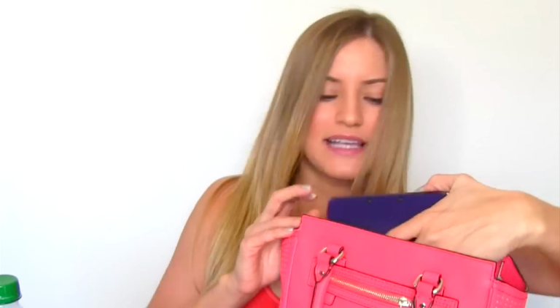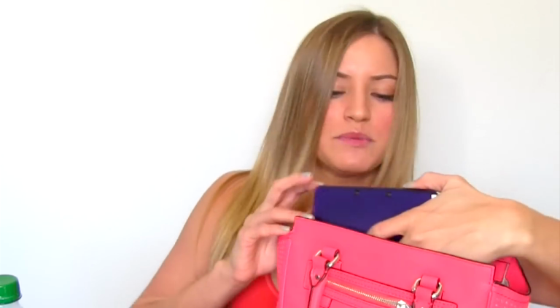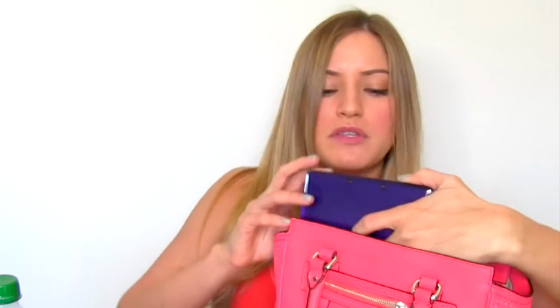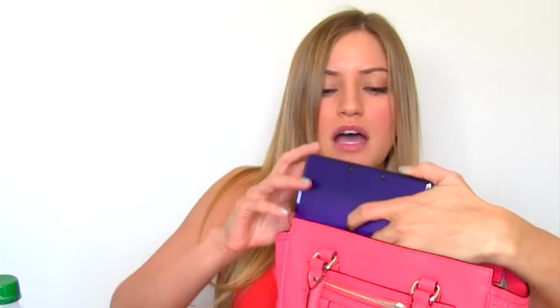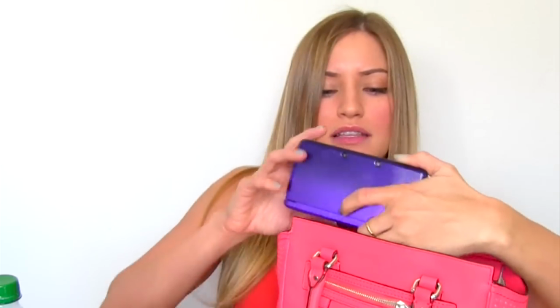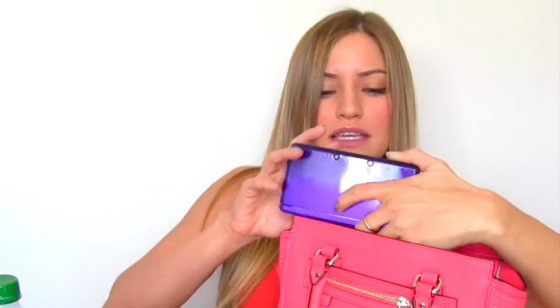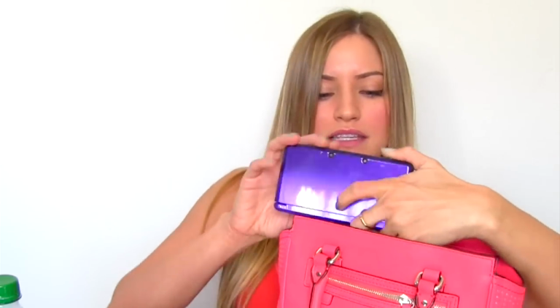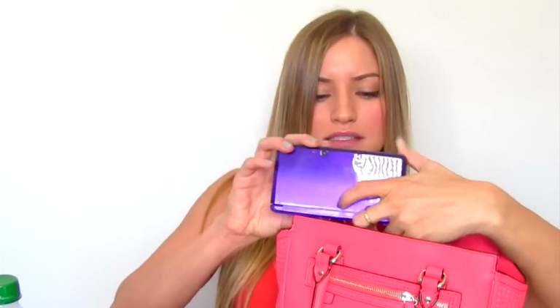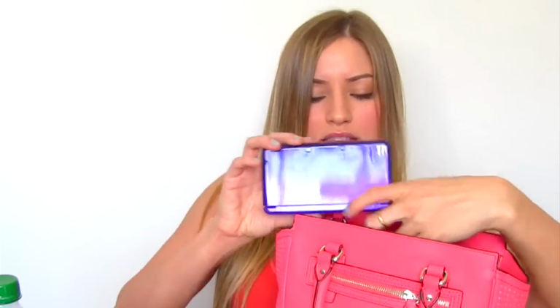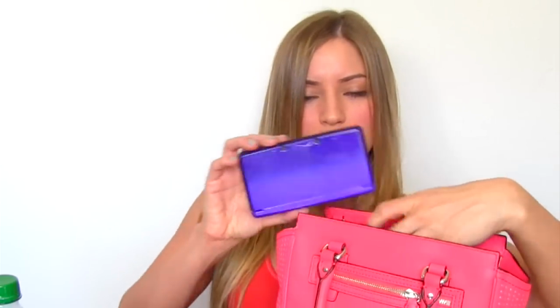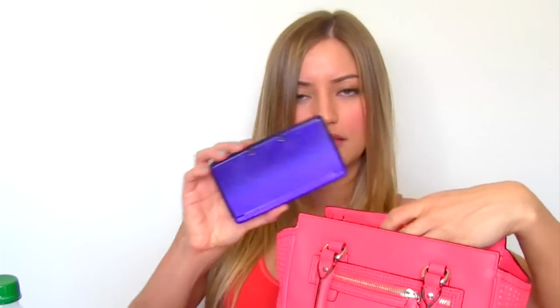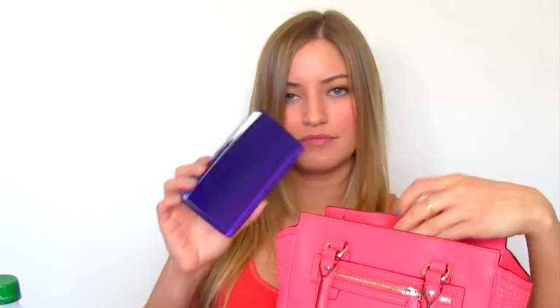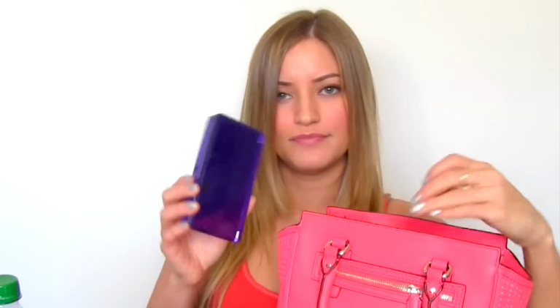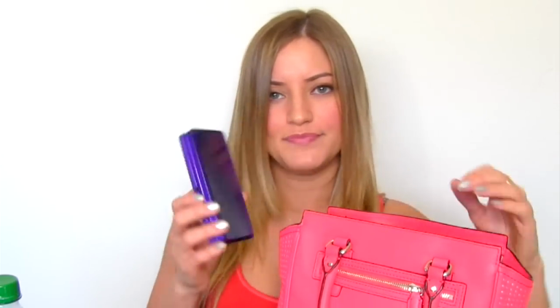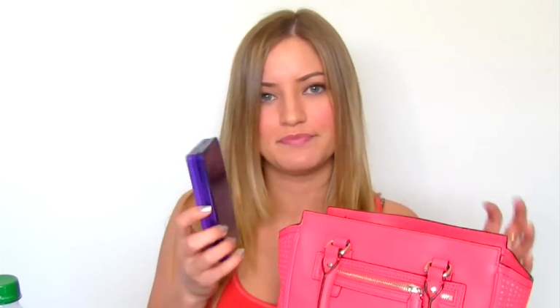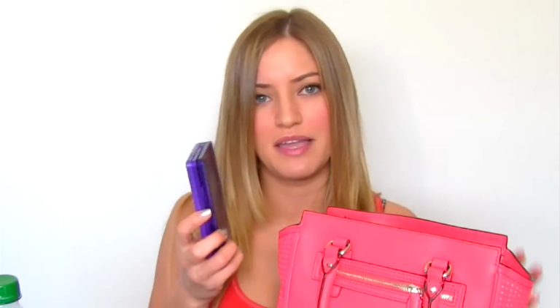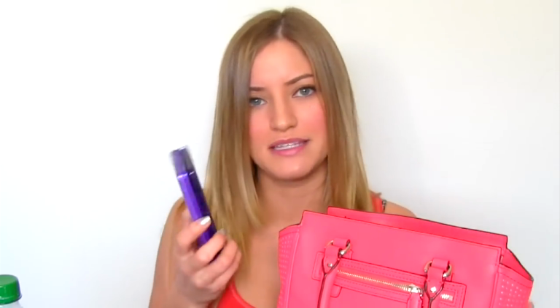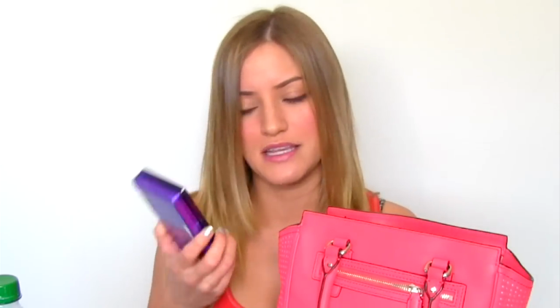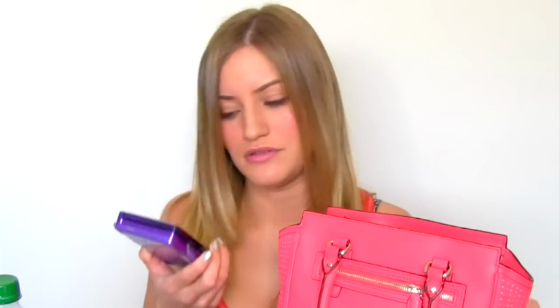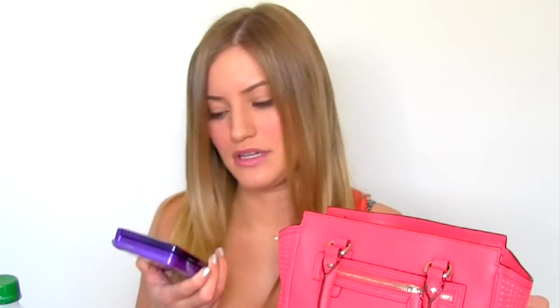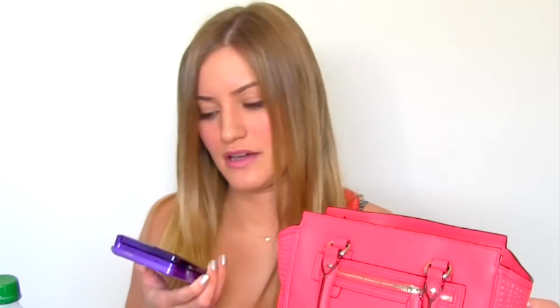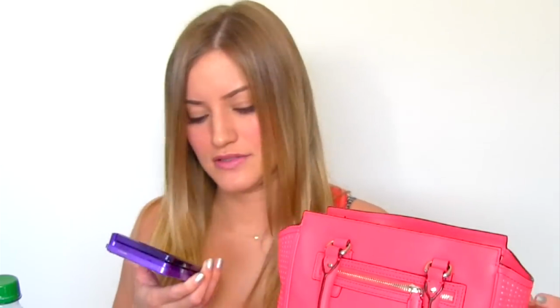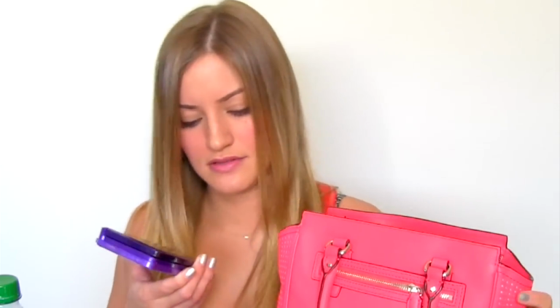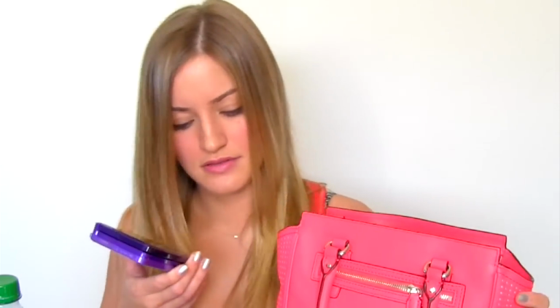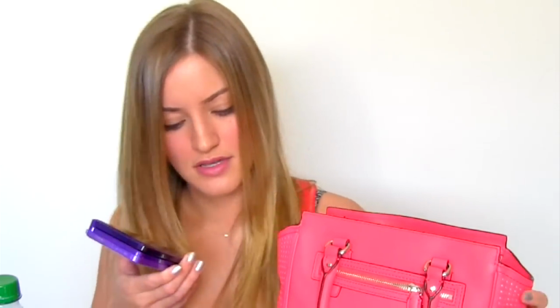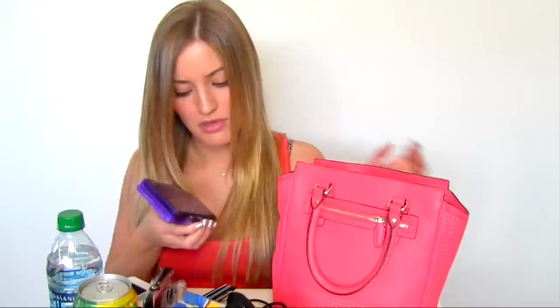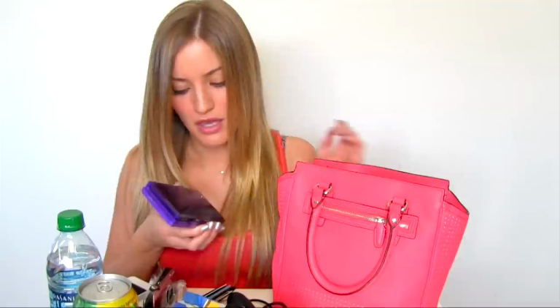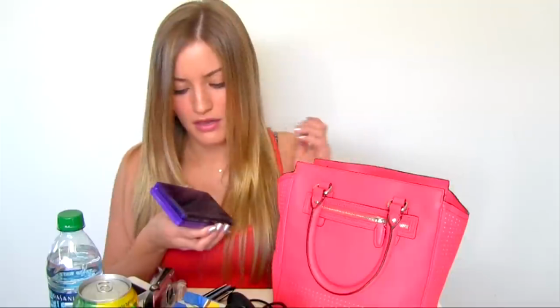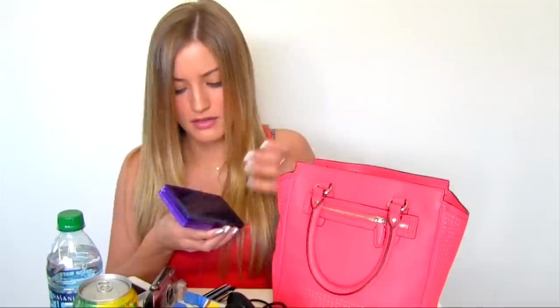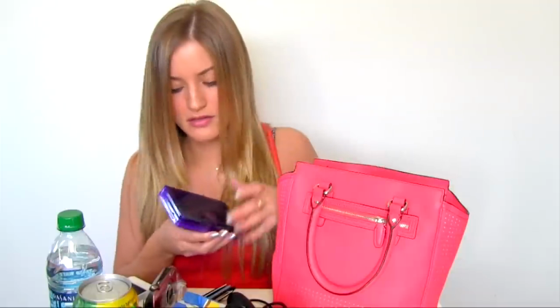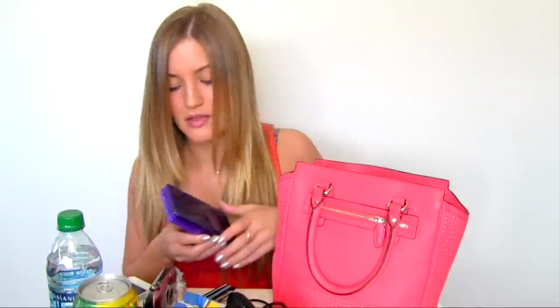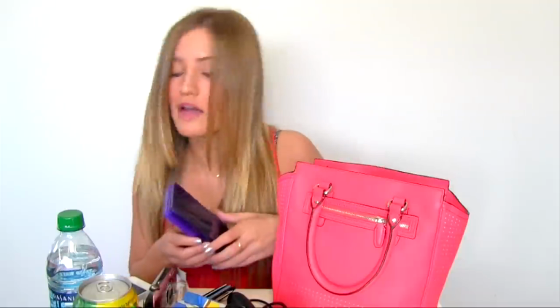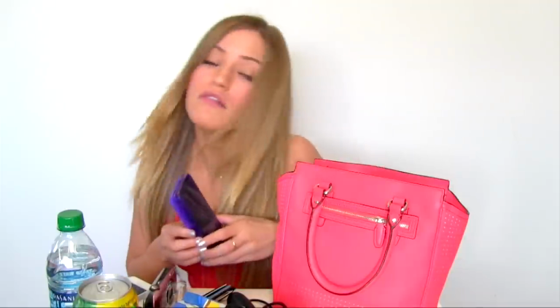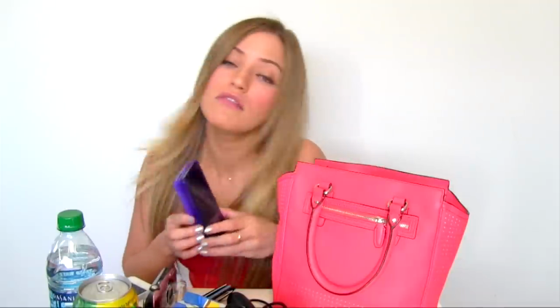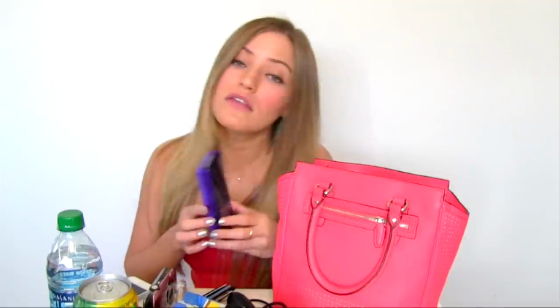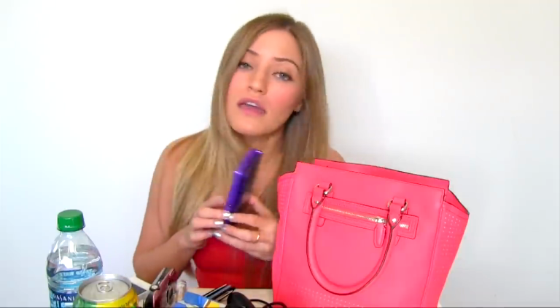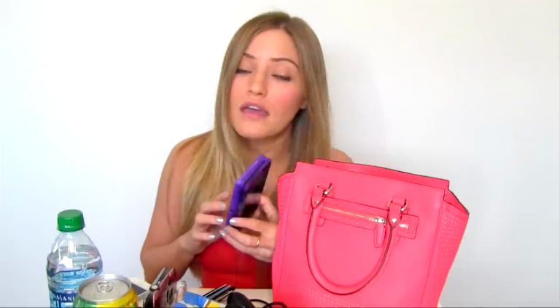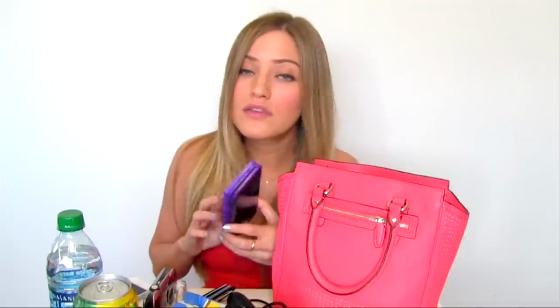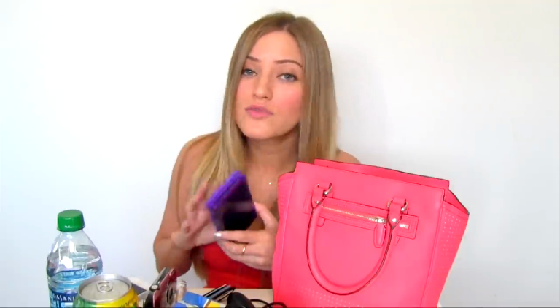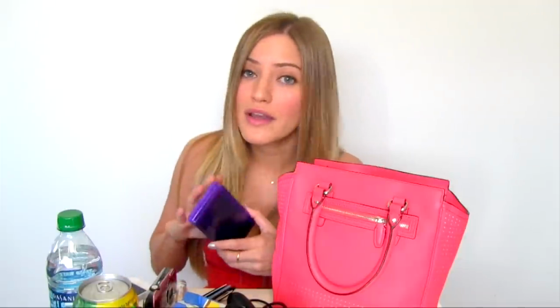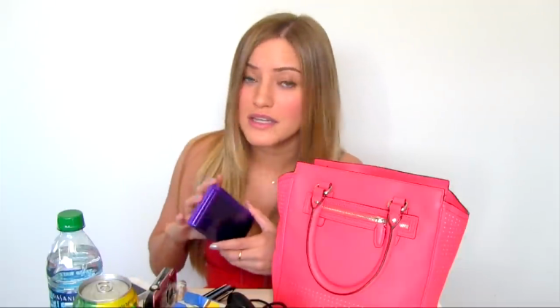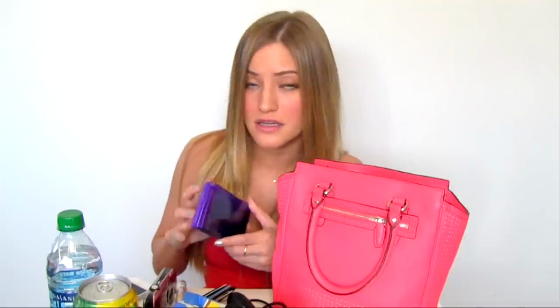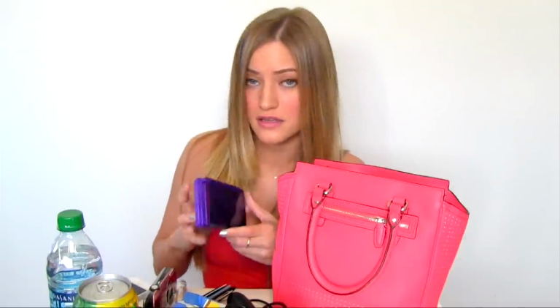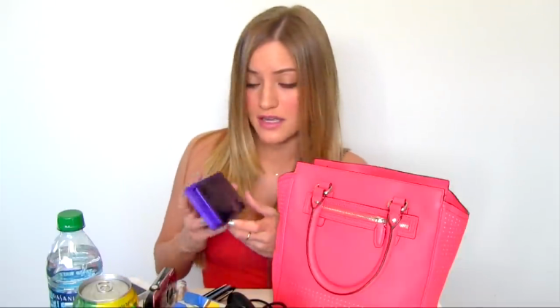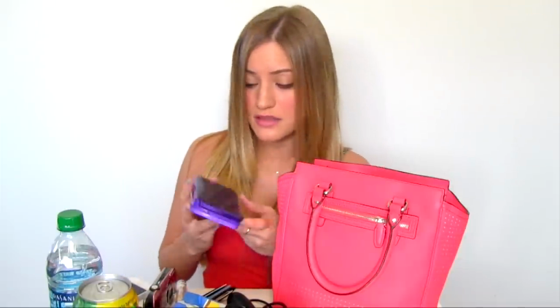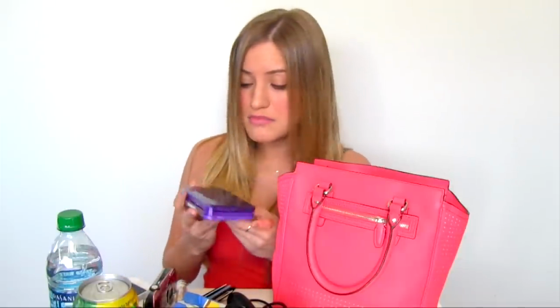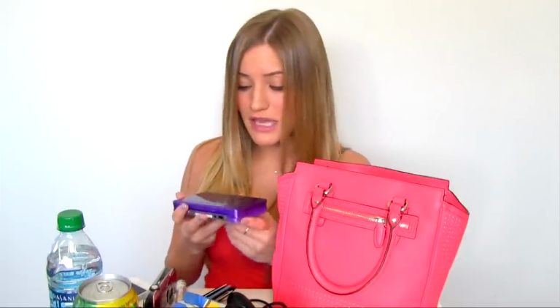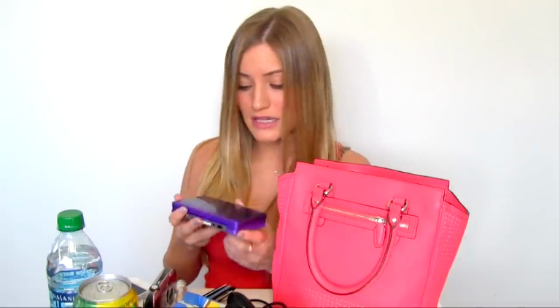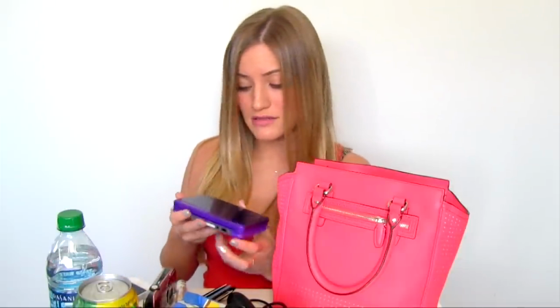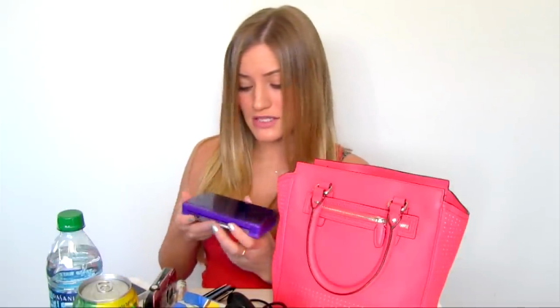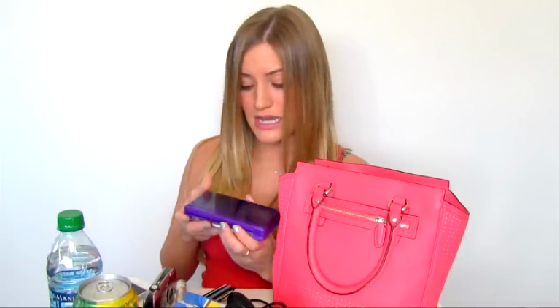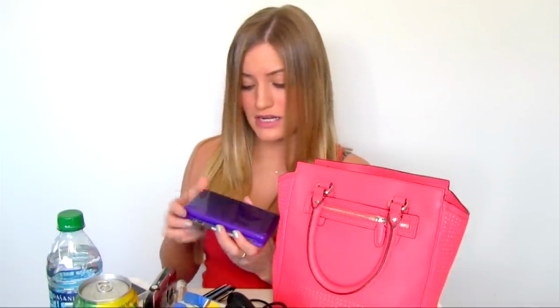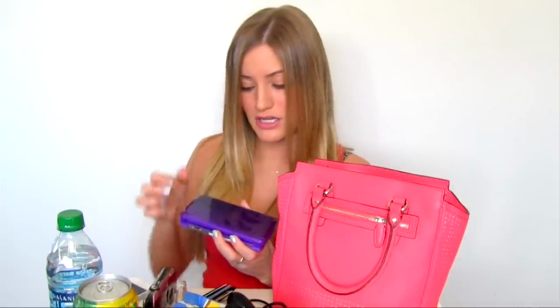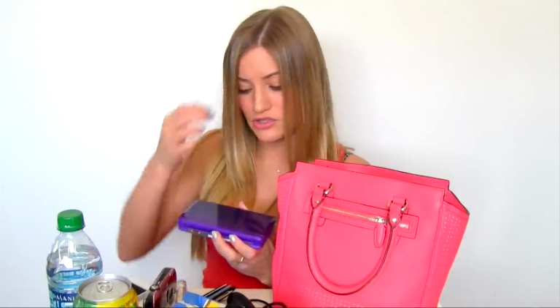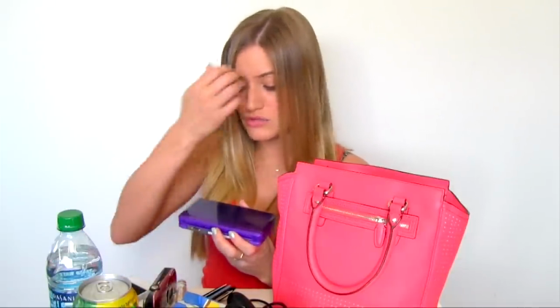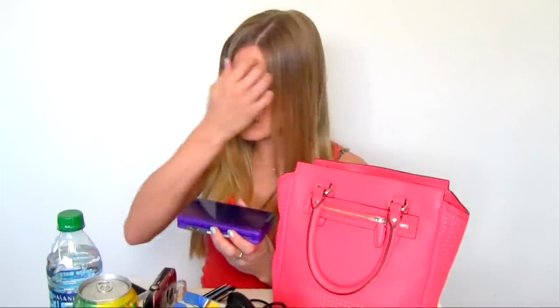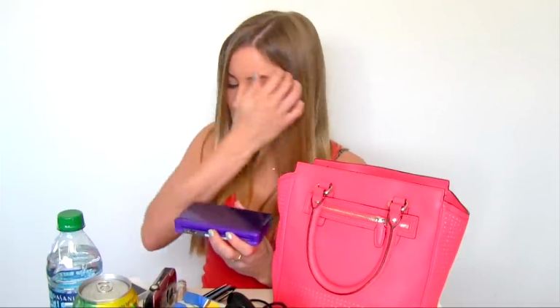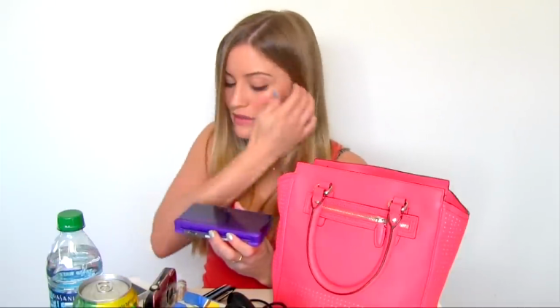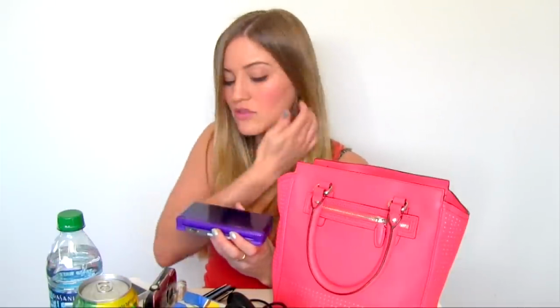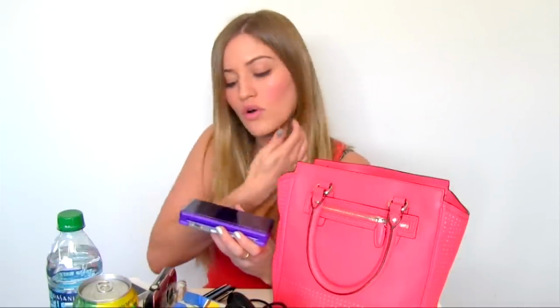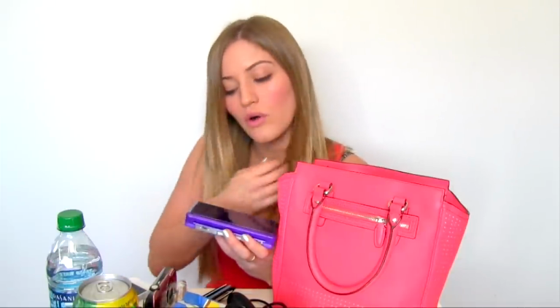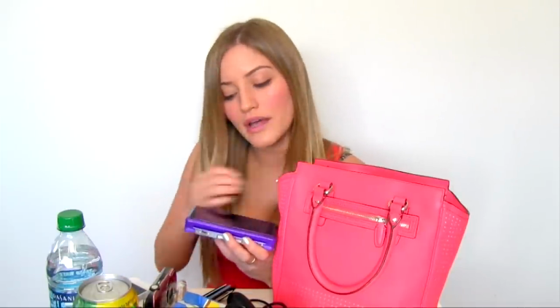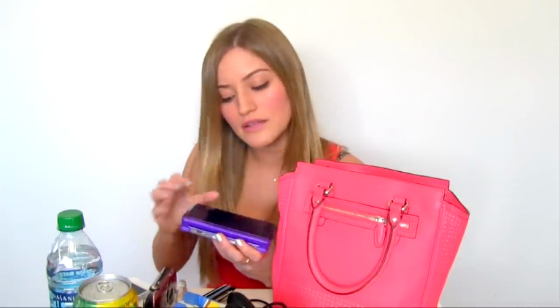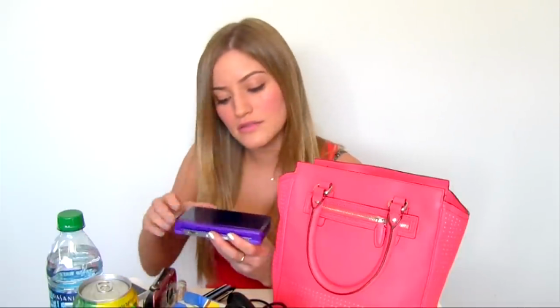Last but not least — my Nintendo DS! Because not only do I need to collect the Miis, I need to collect the coins.